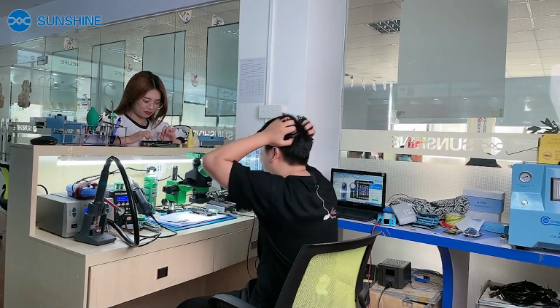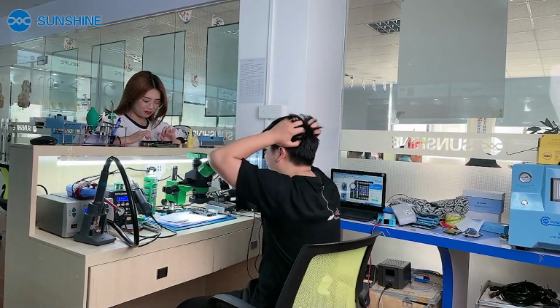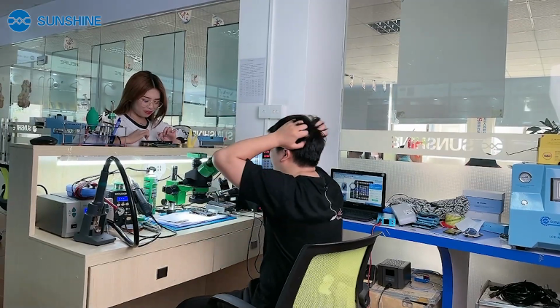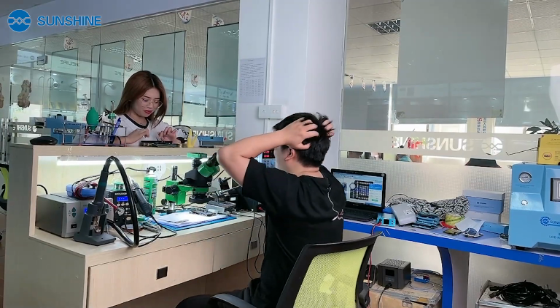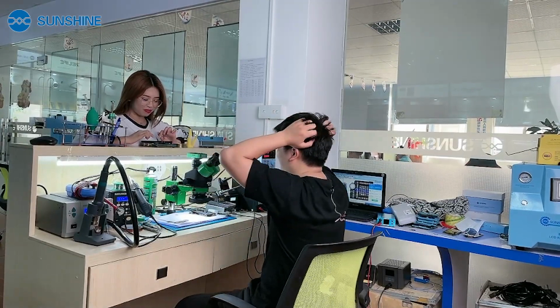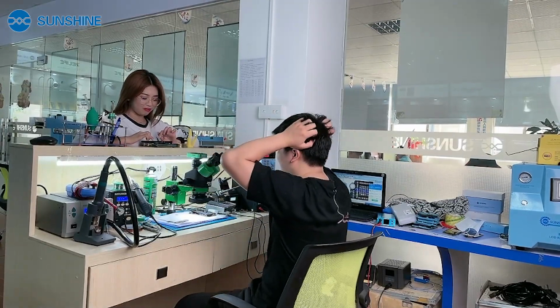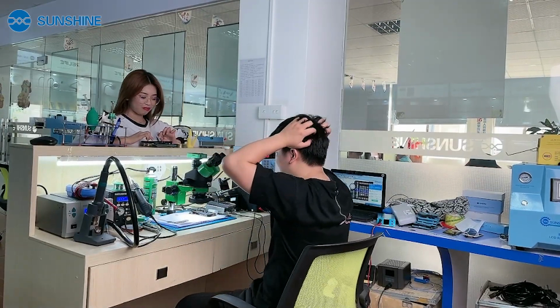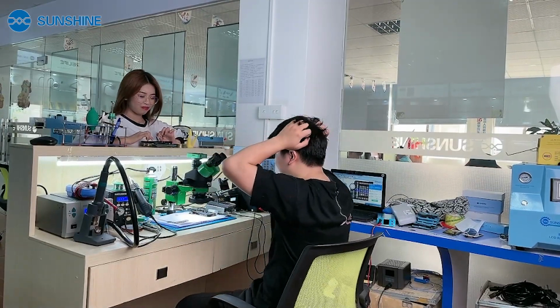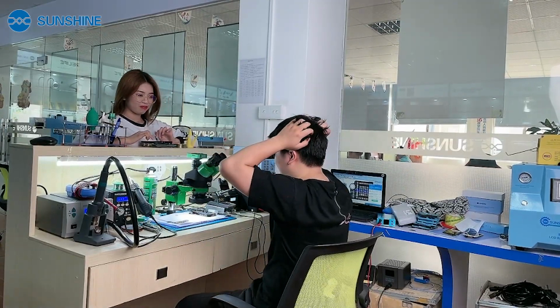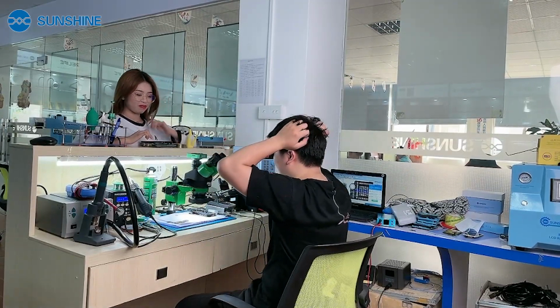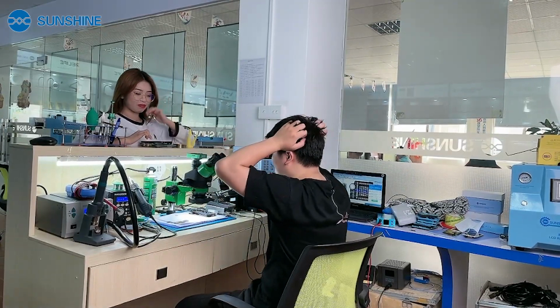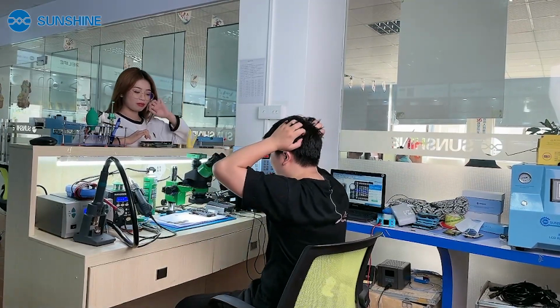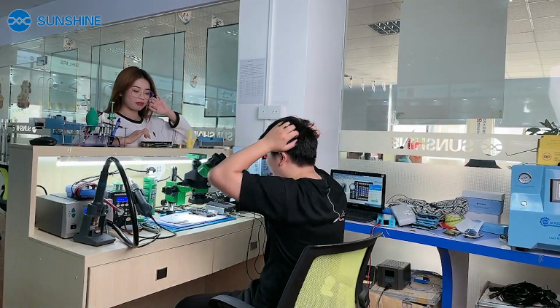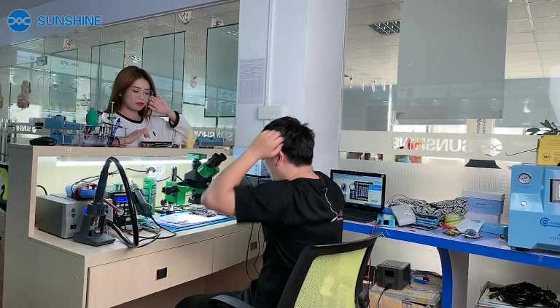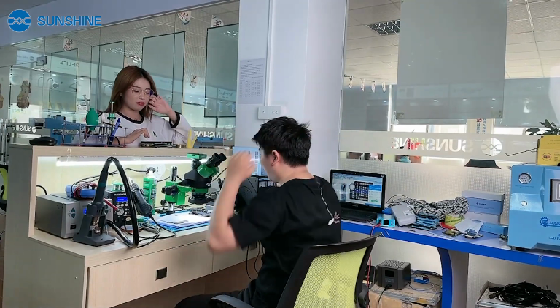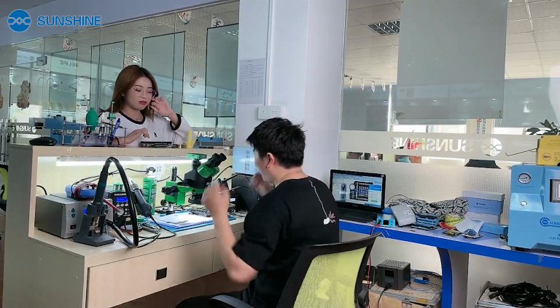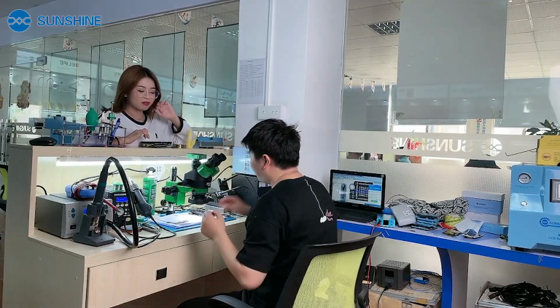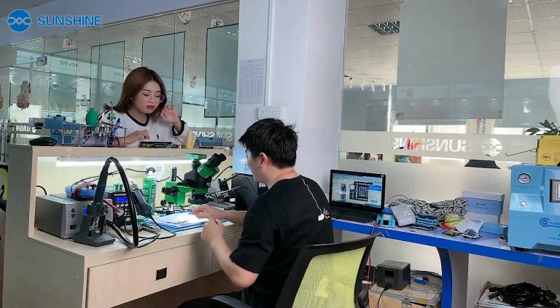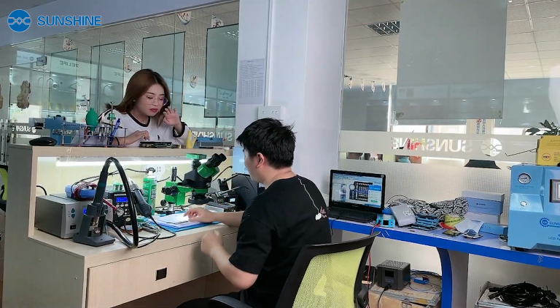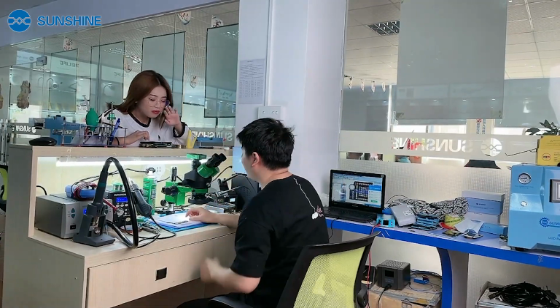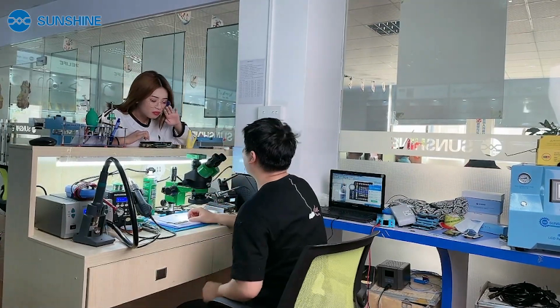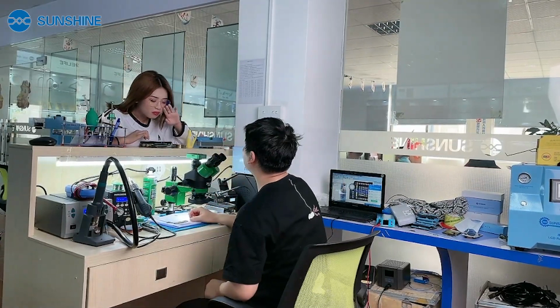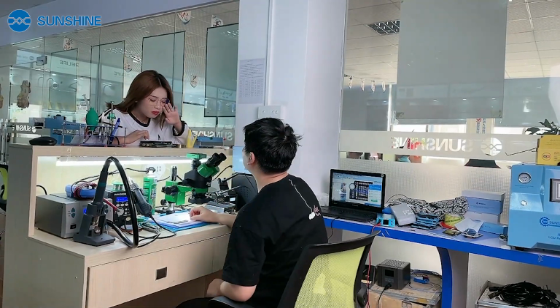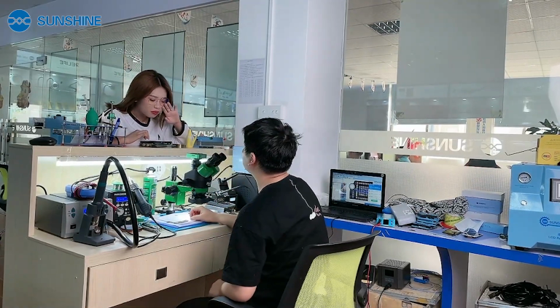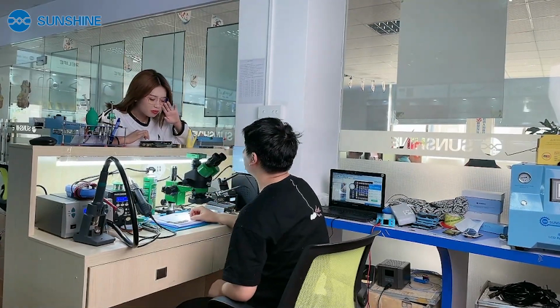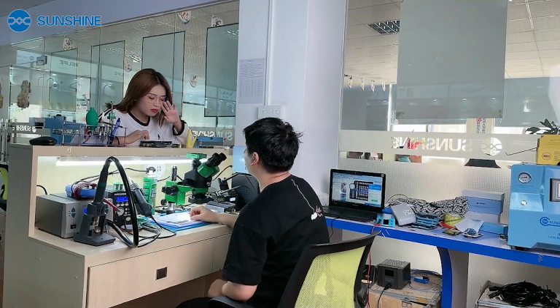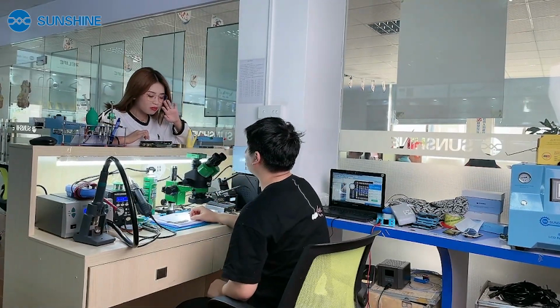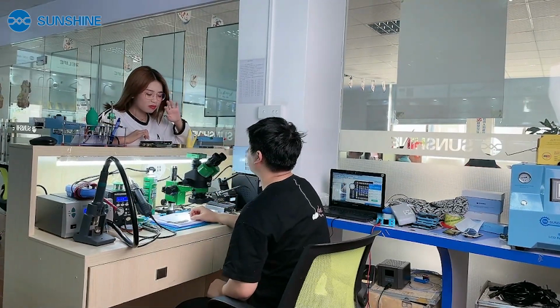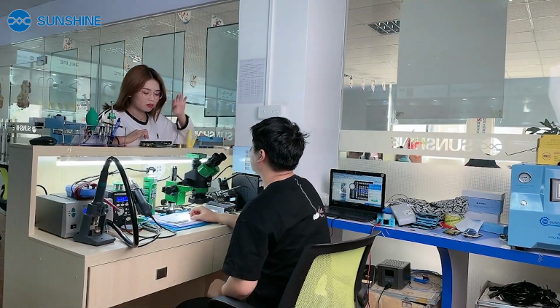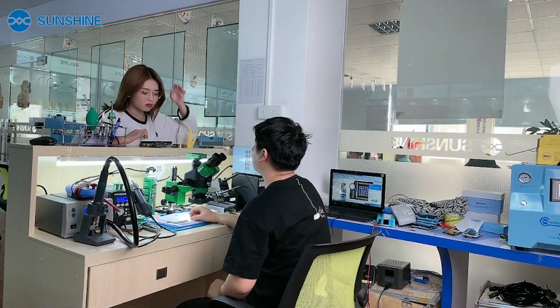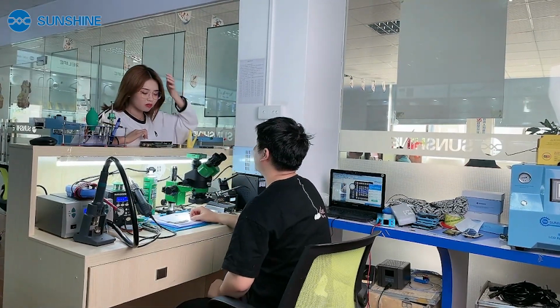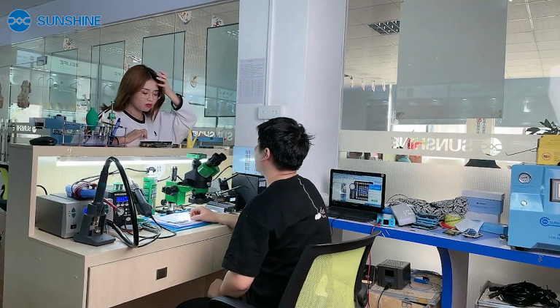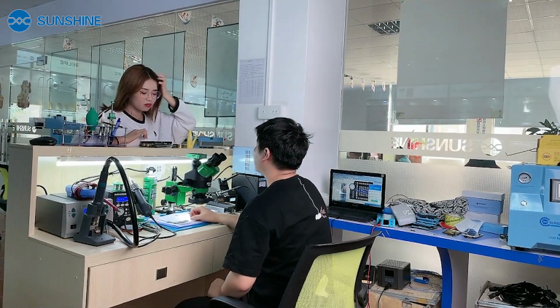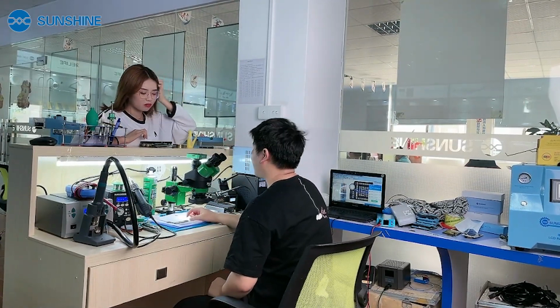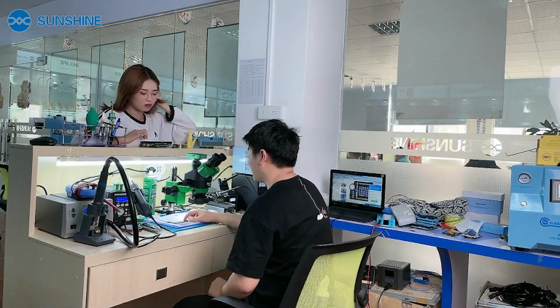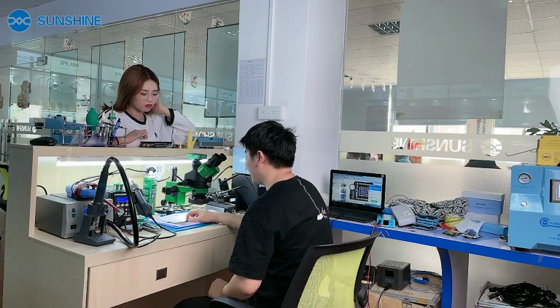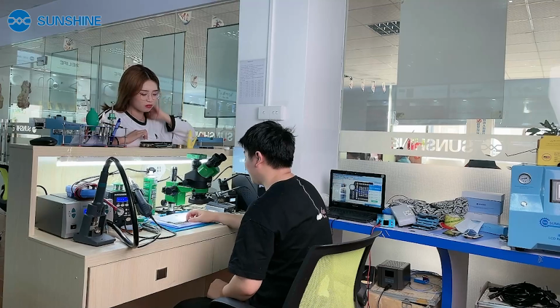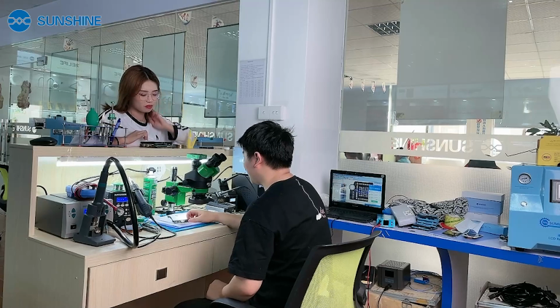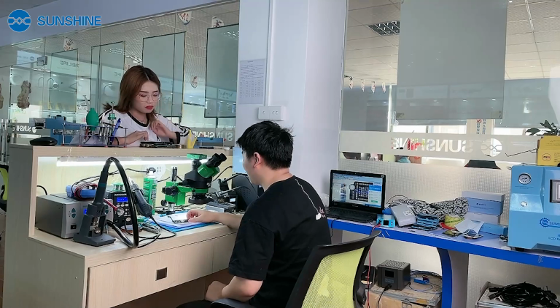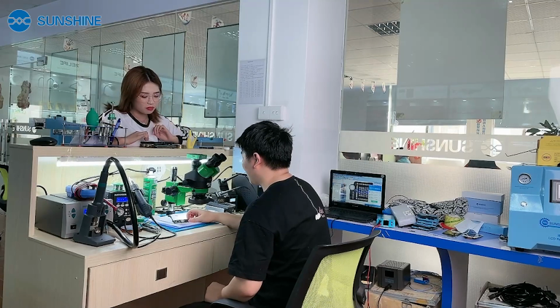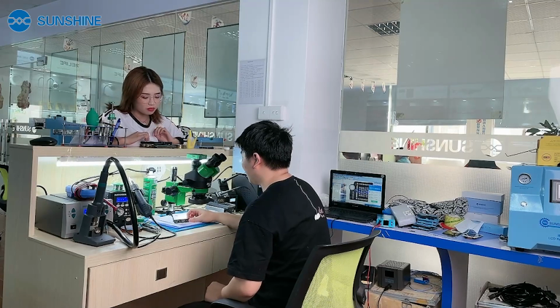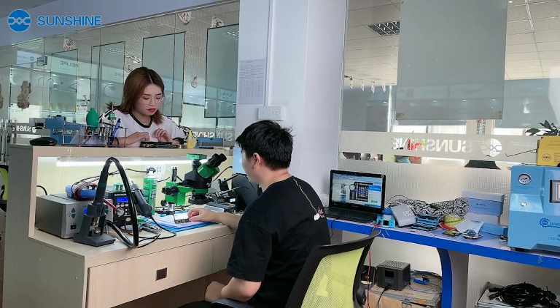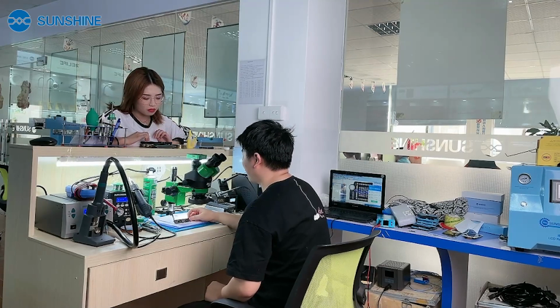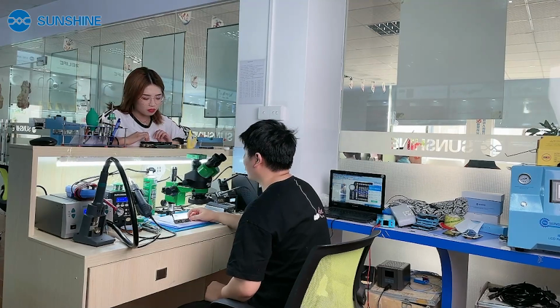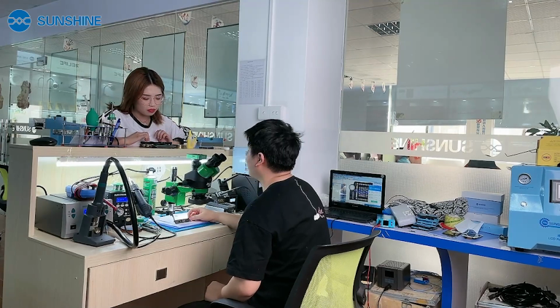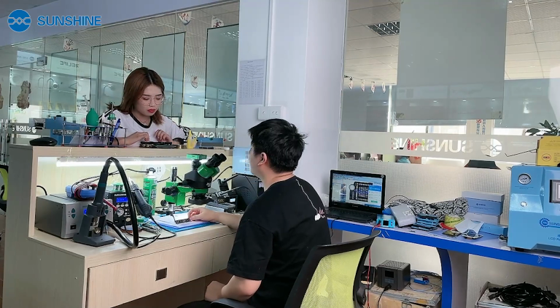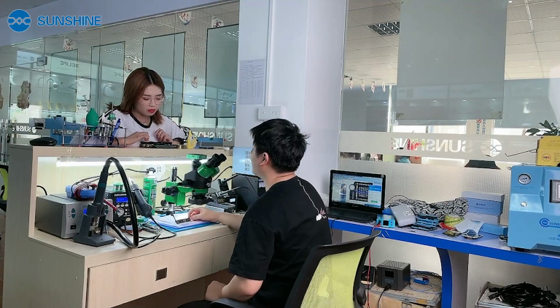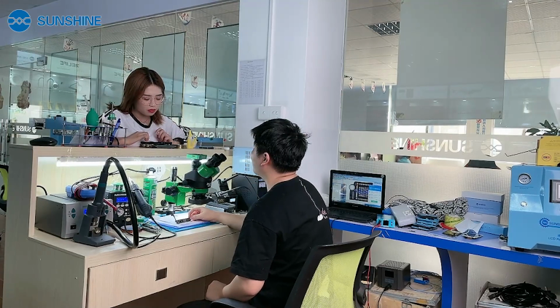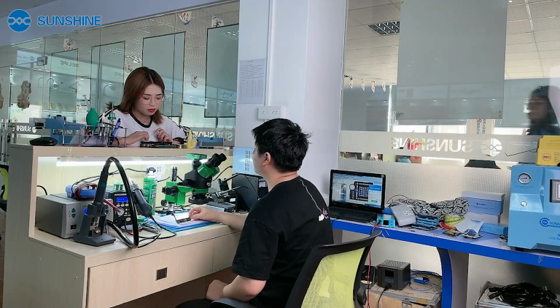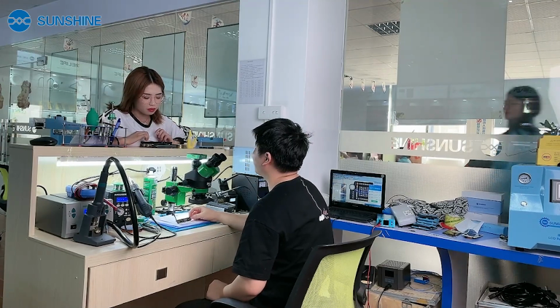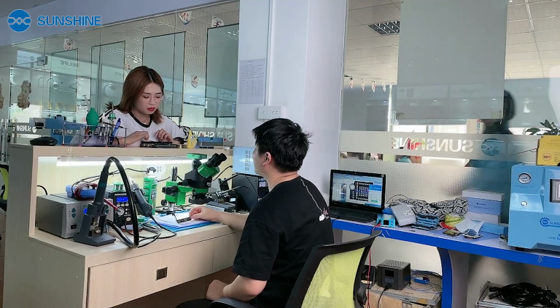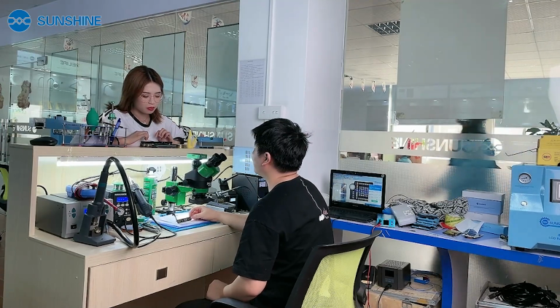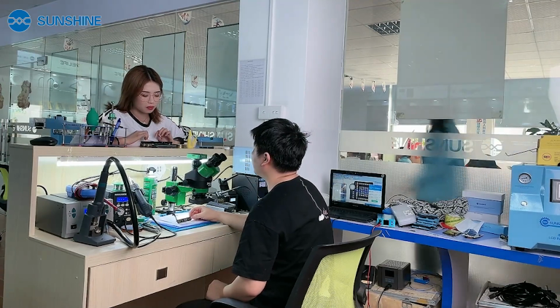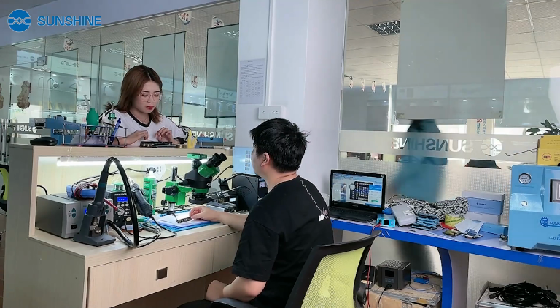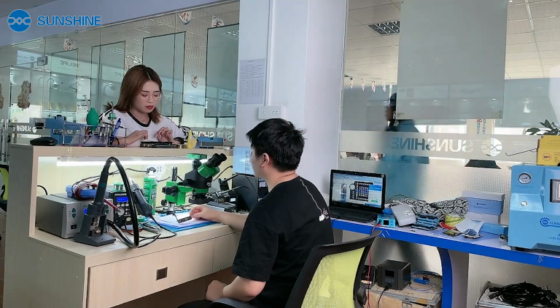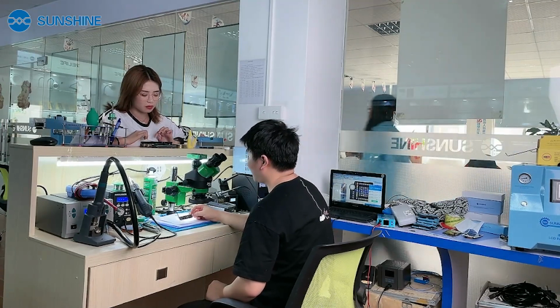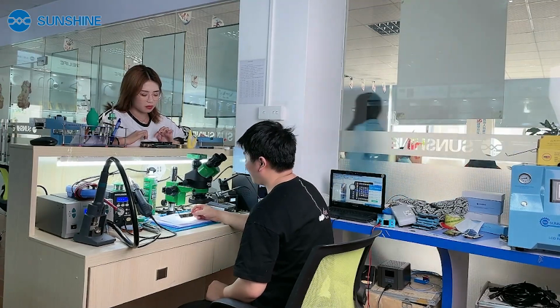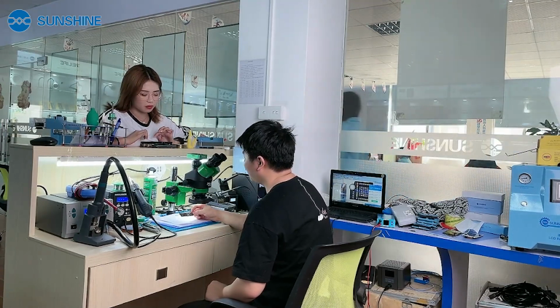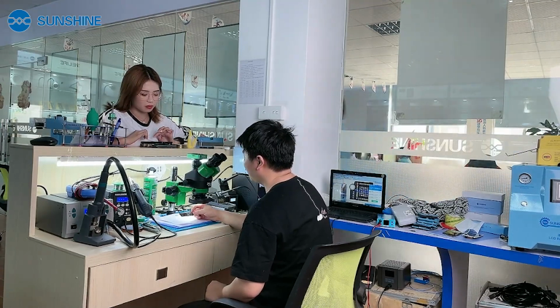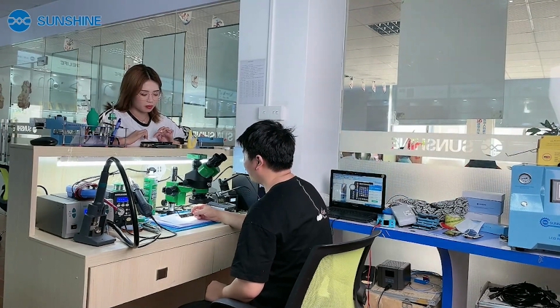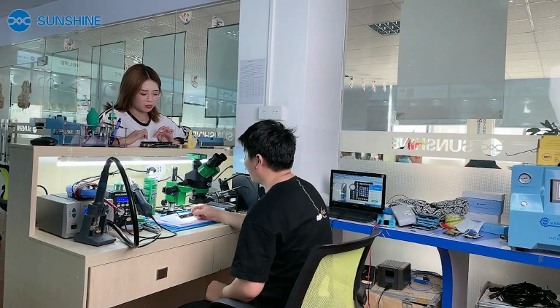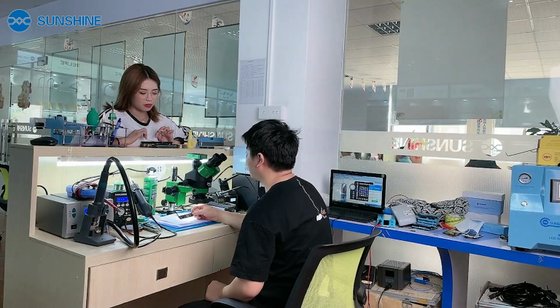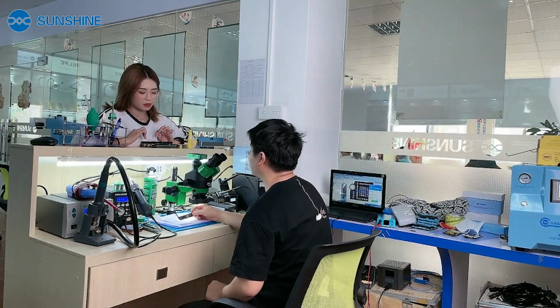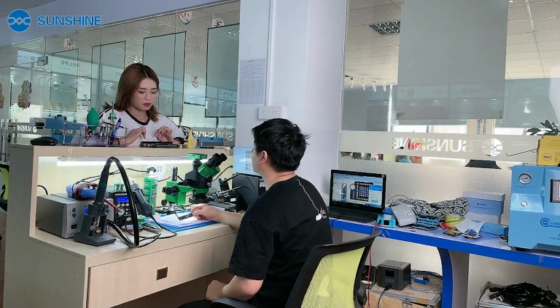Hey Jessica, after repairing this iPhone 7 Wi-Fi, it's broken again within a few days. How do we repair this?